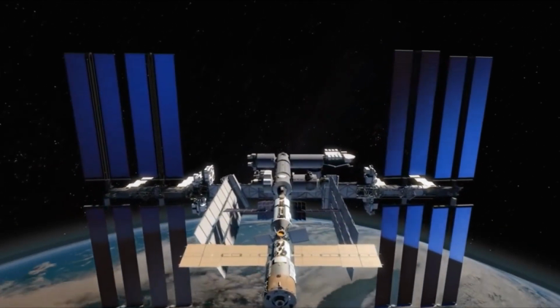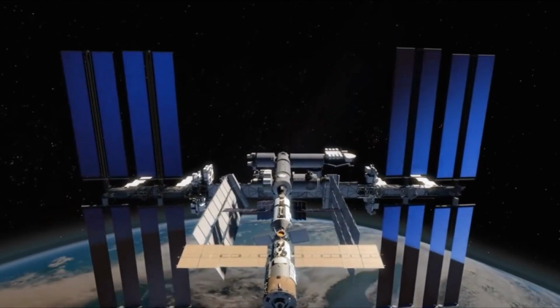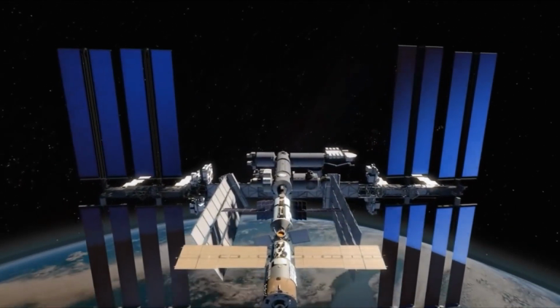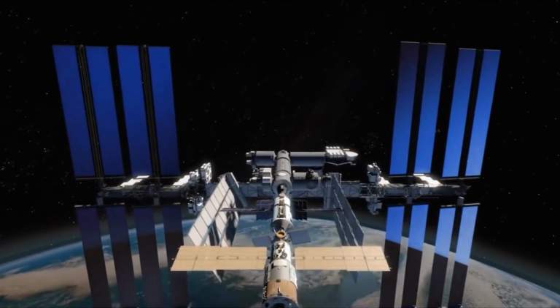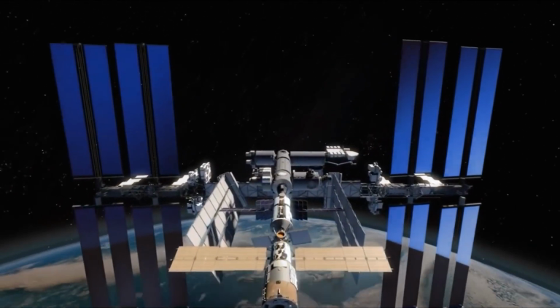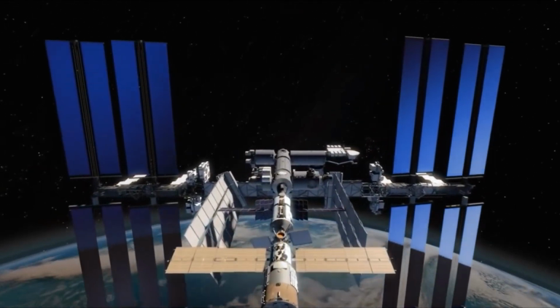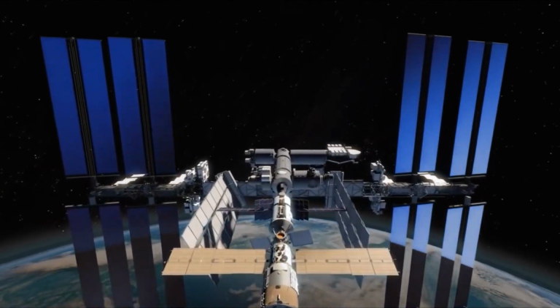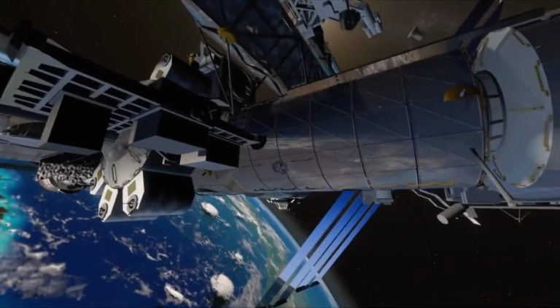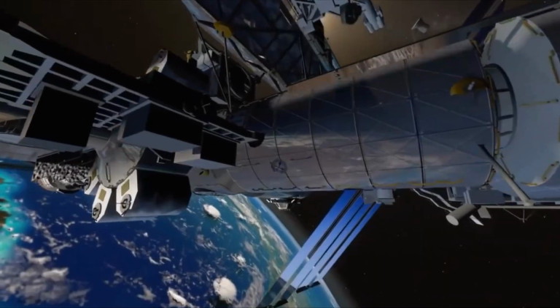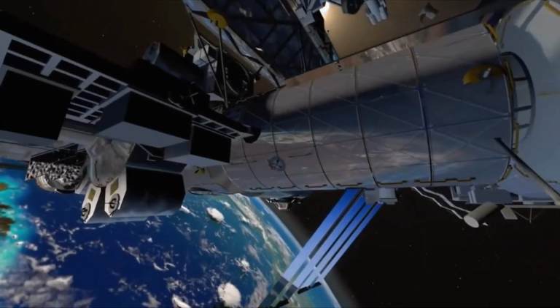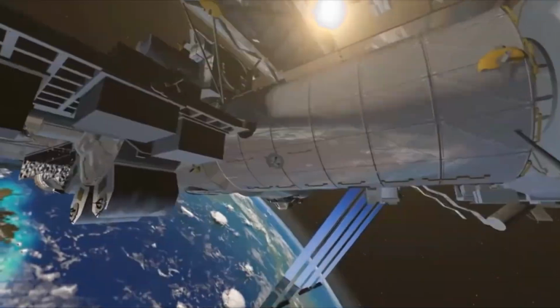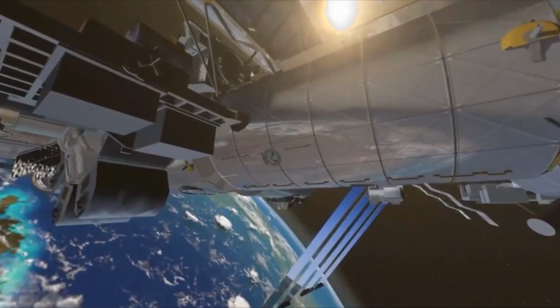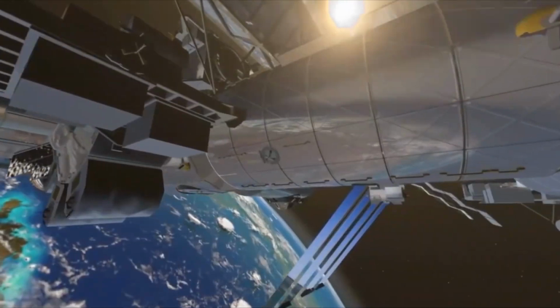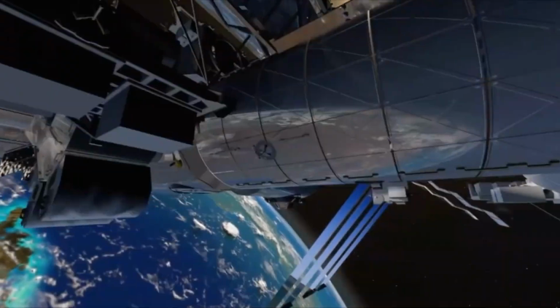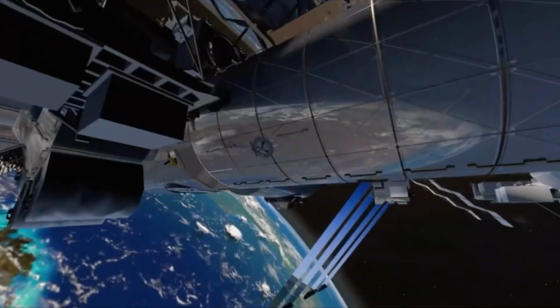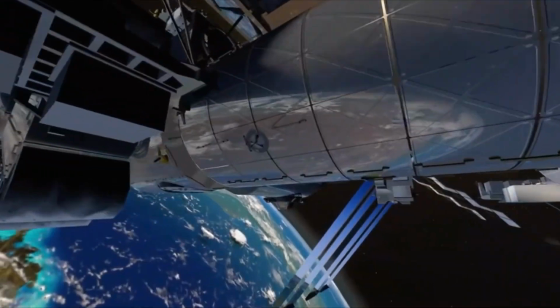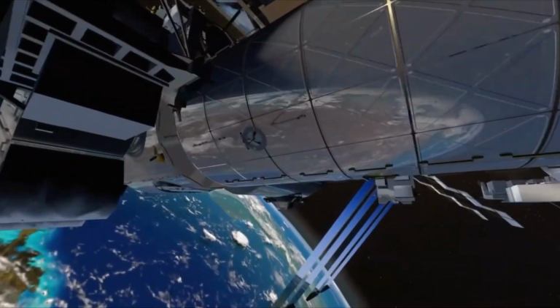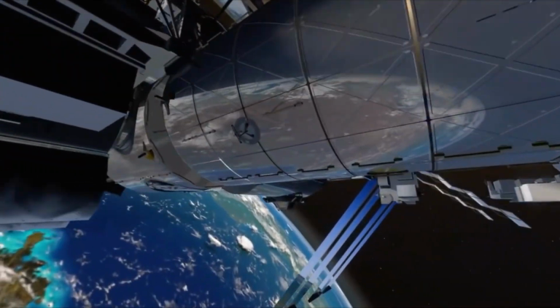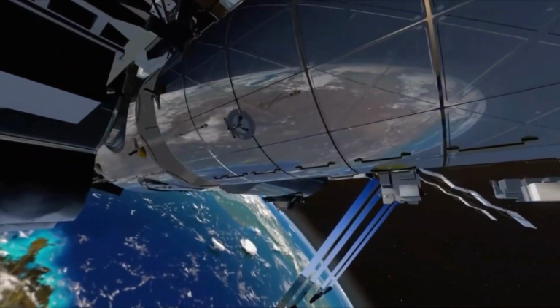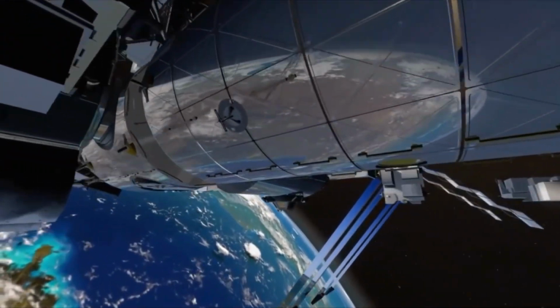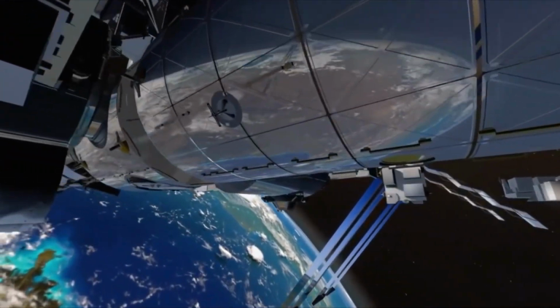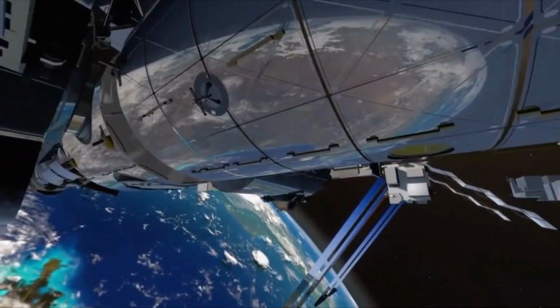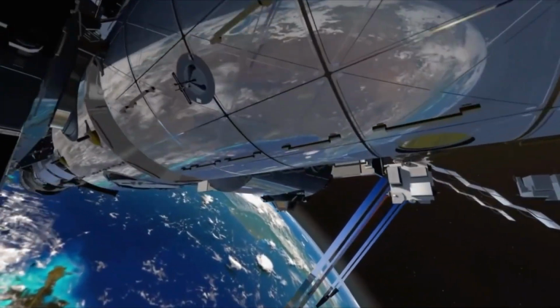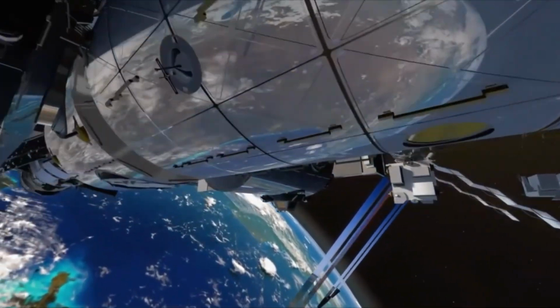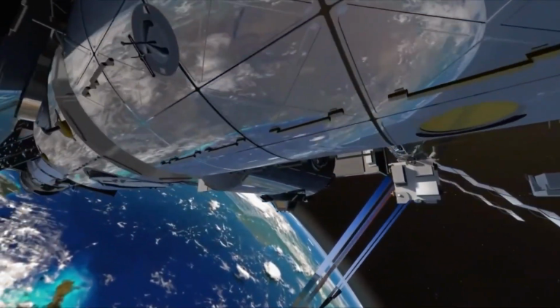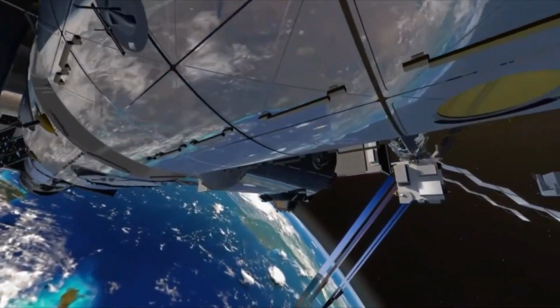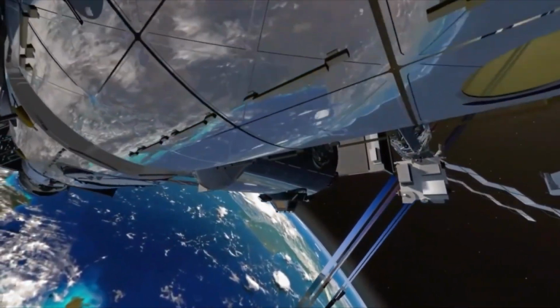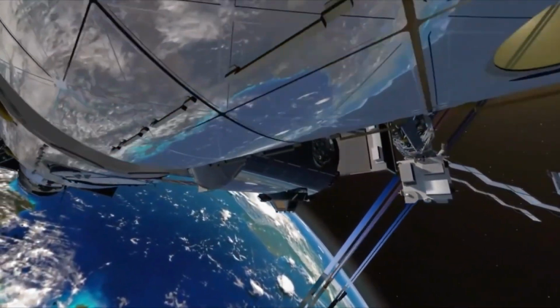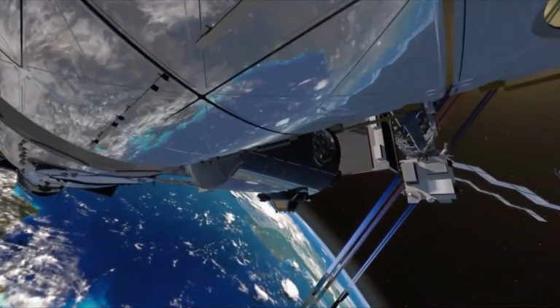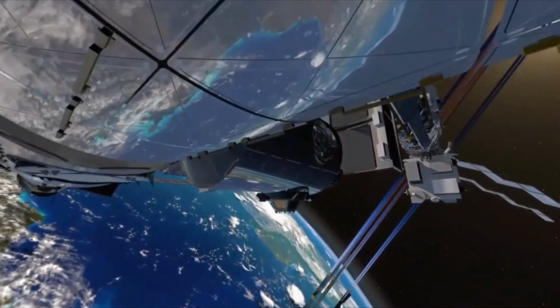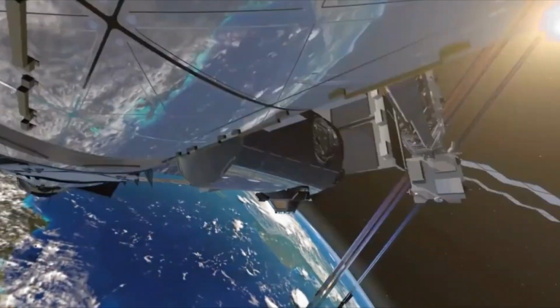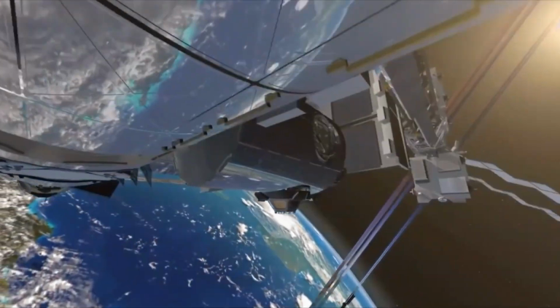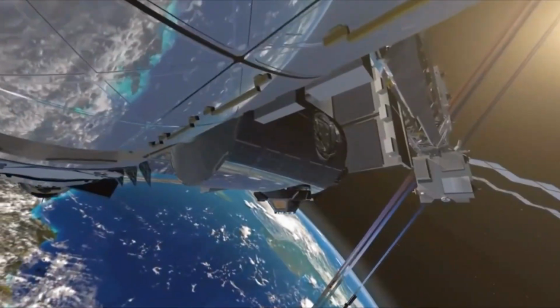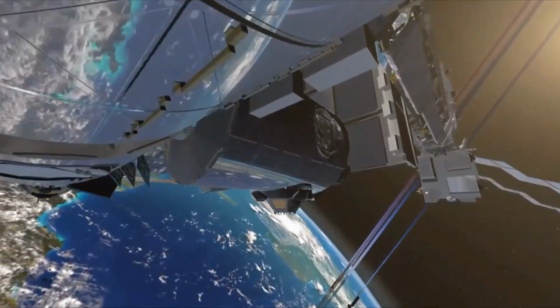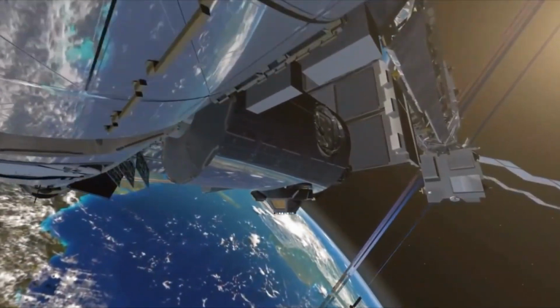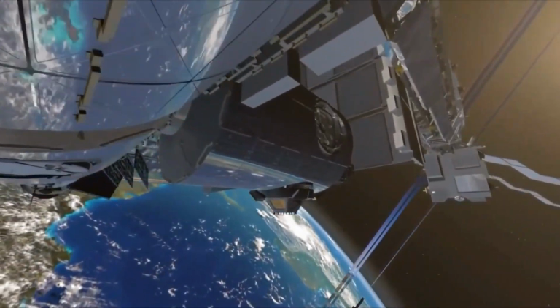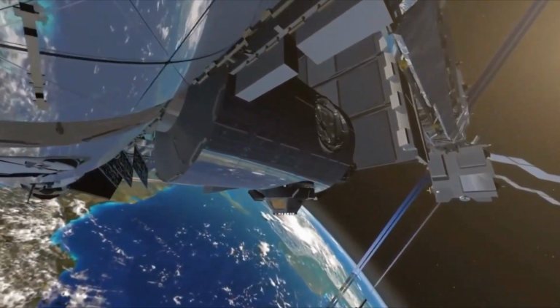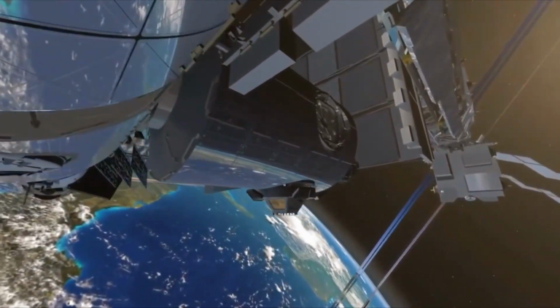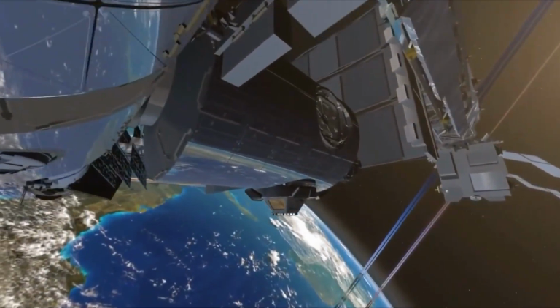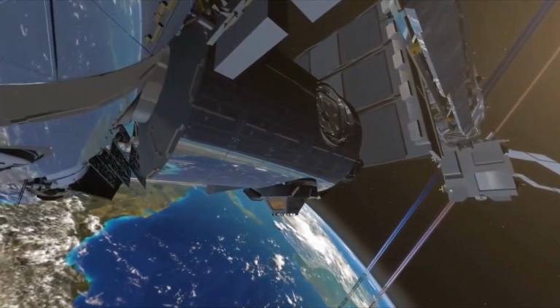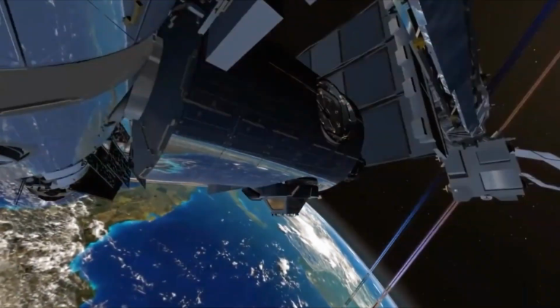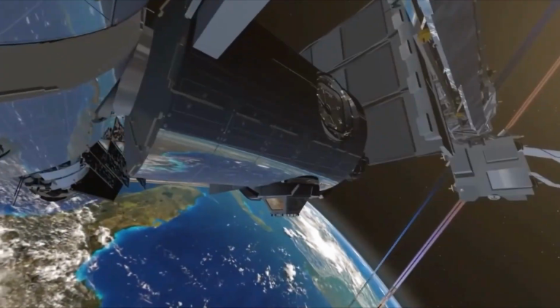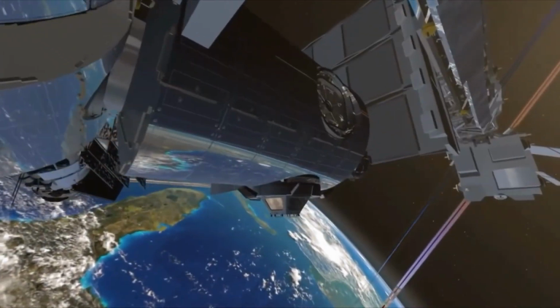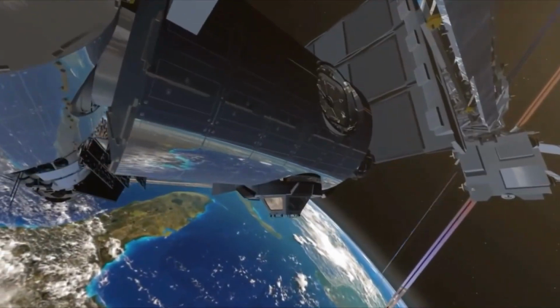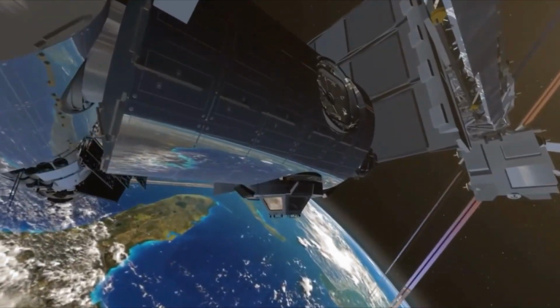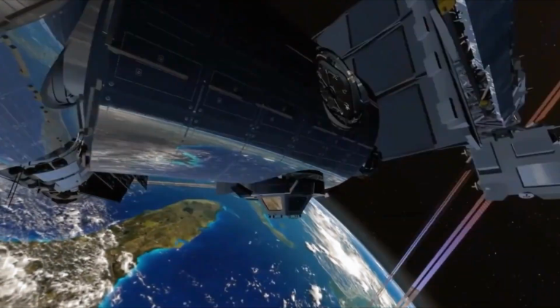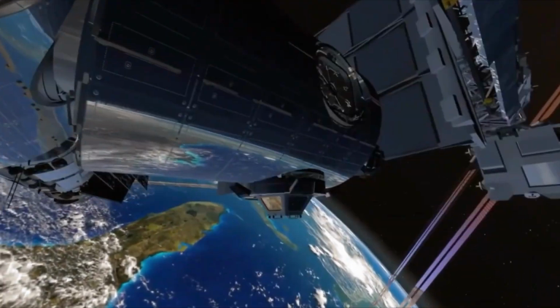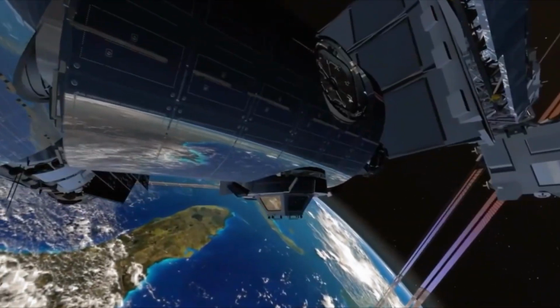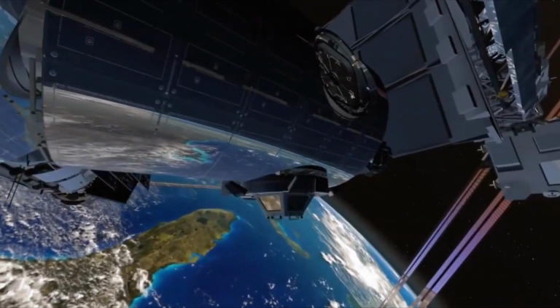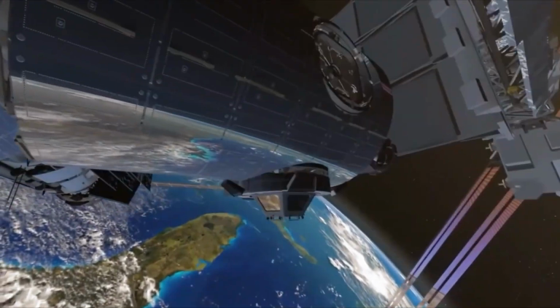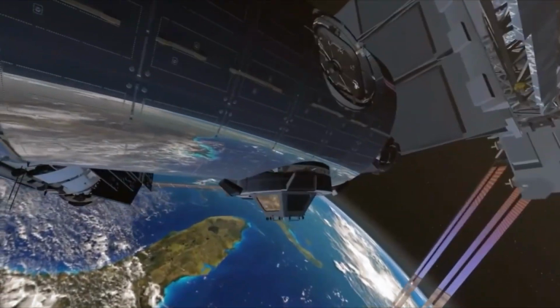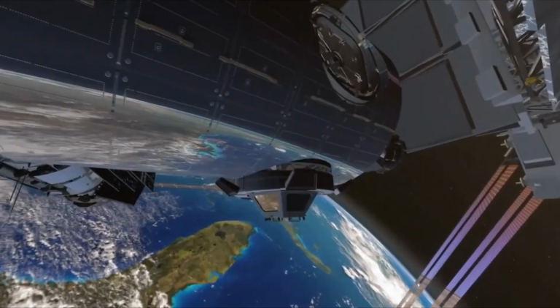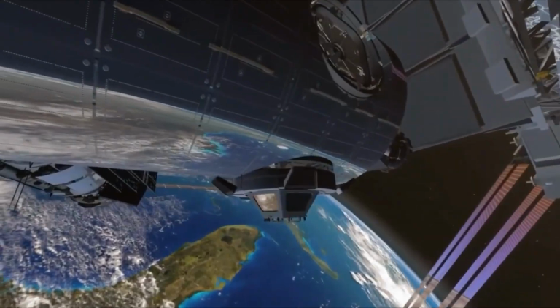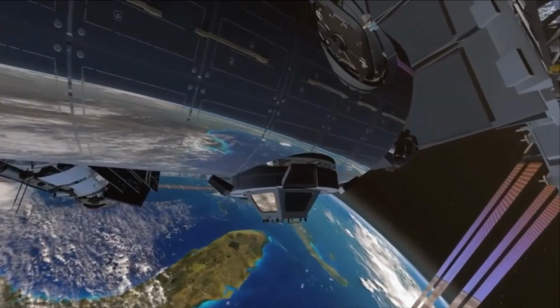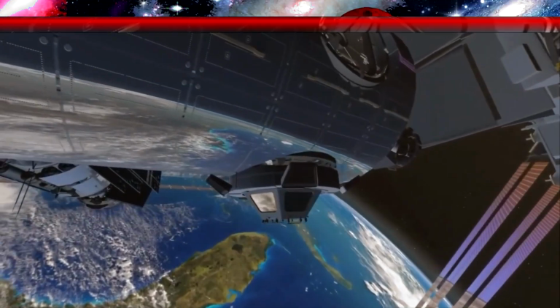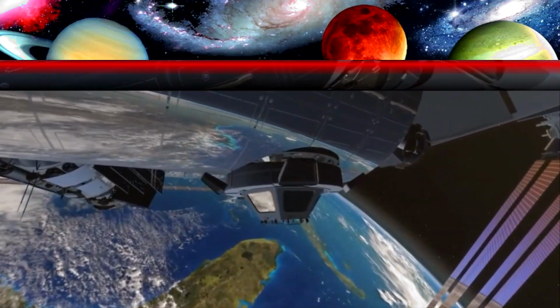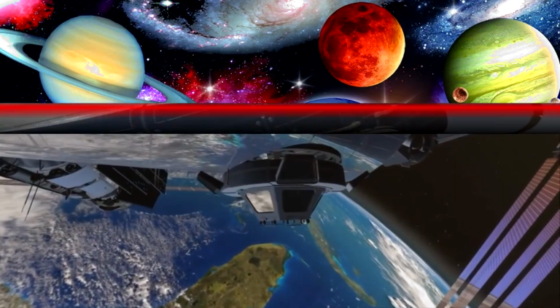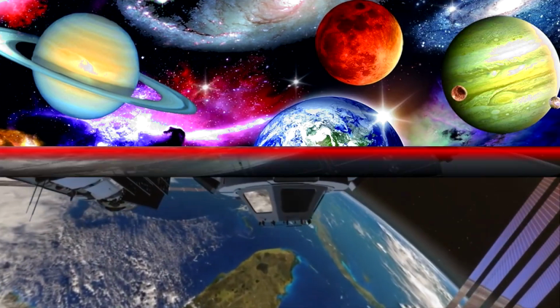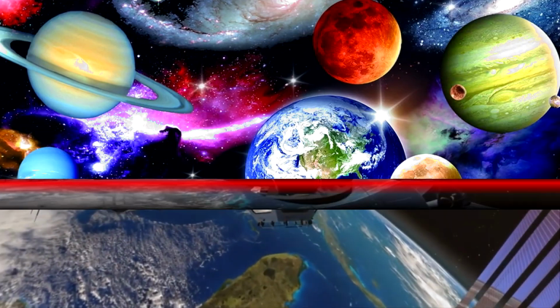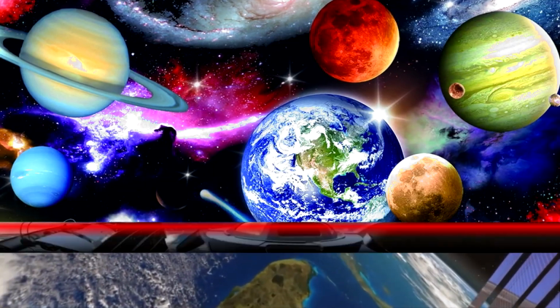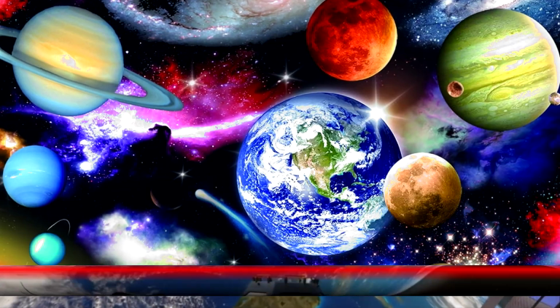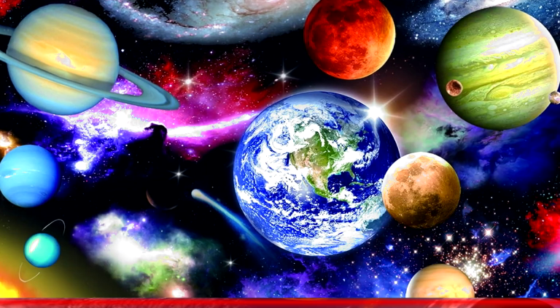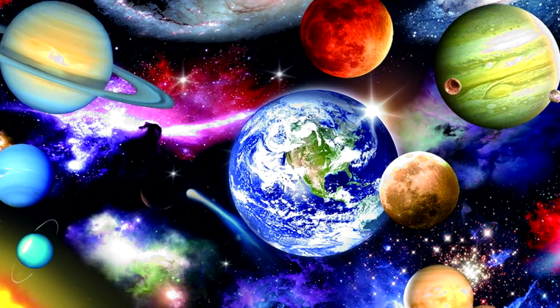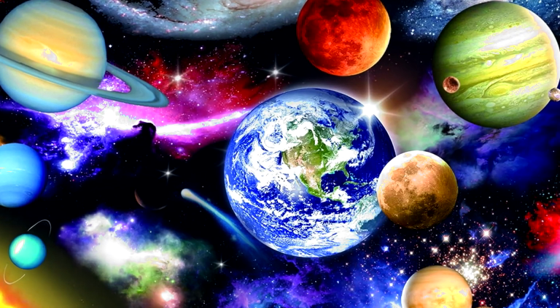It gets power from the sun using its big solar panels! From up there, astronauts can even see lightning and the northern lights!